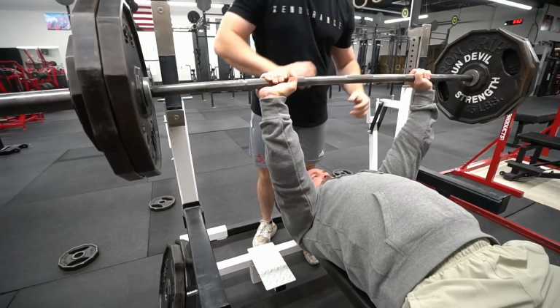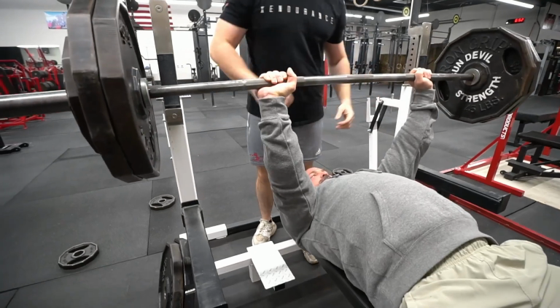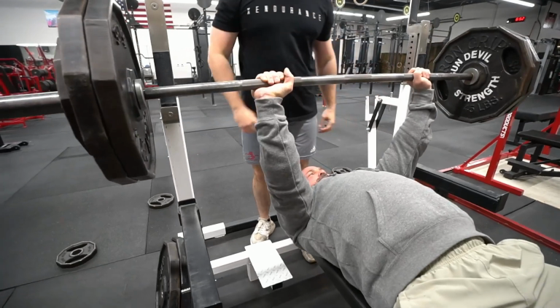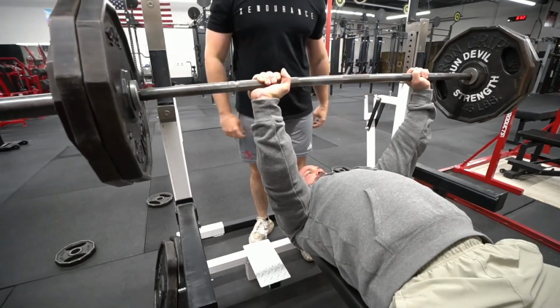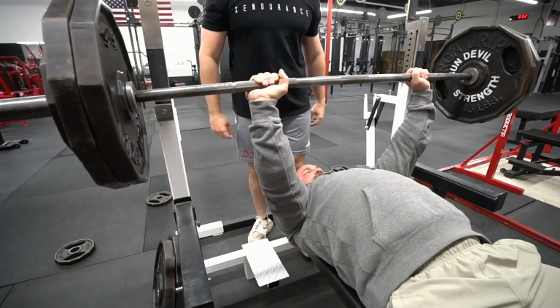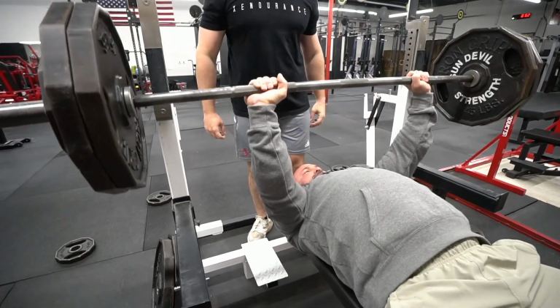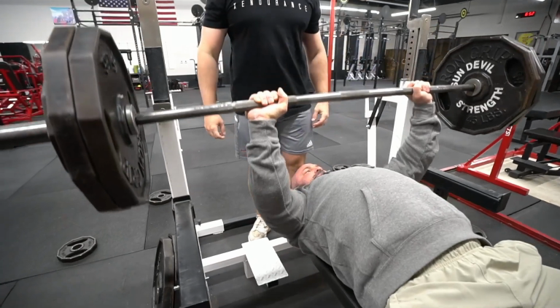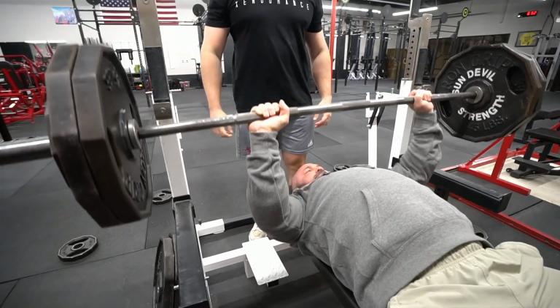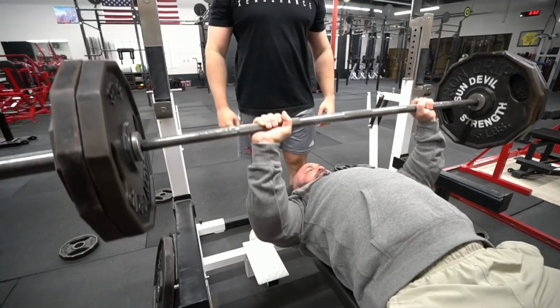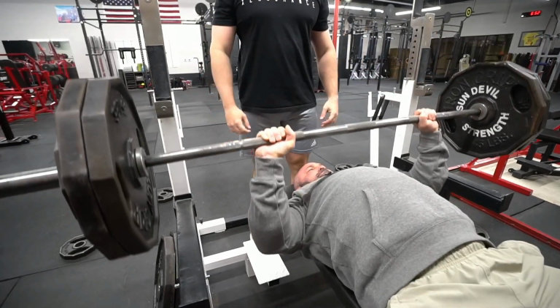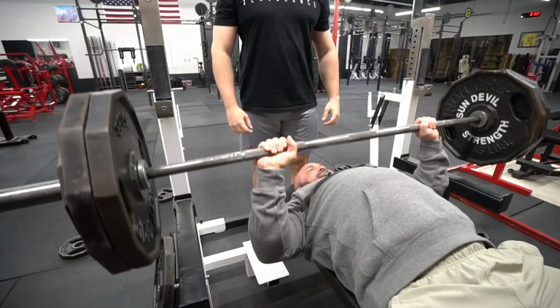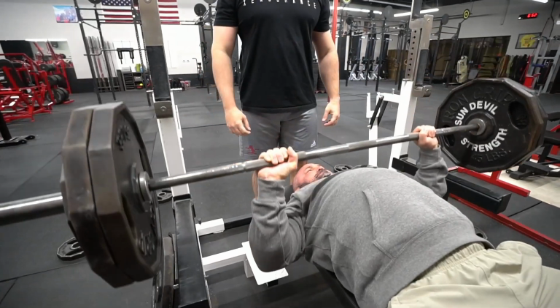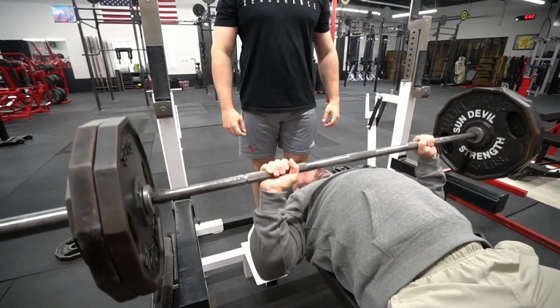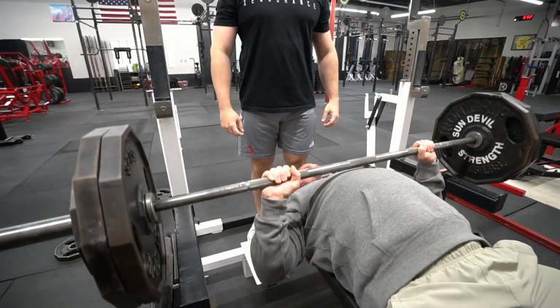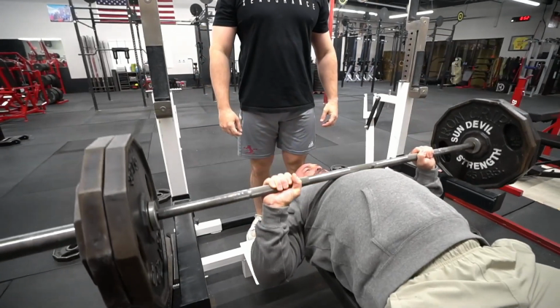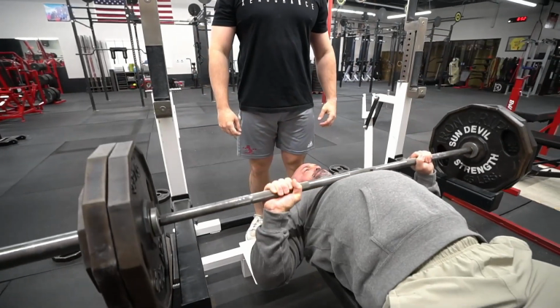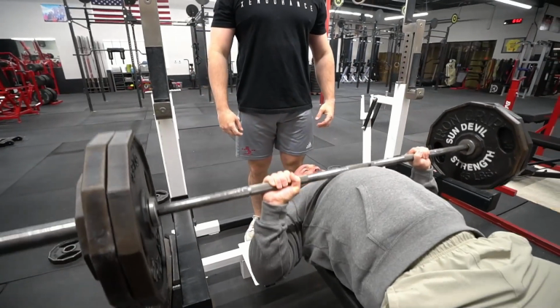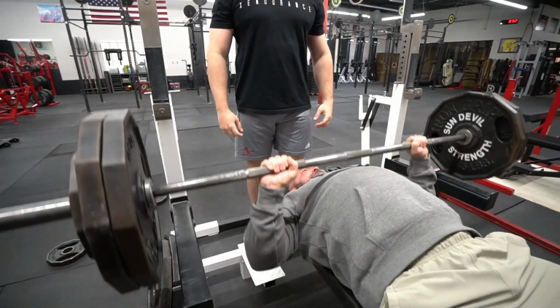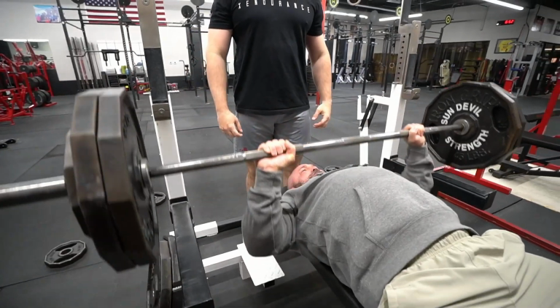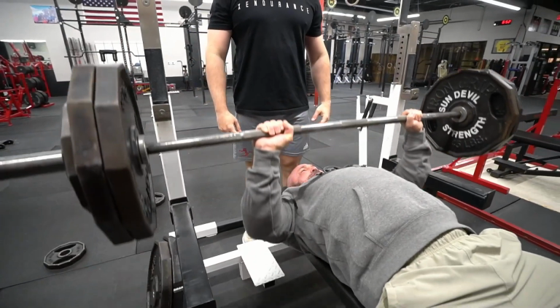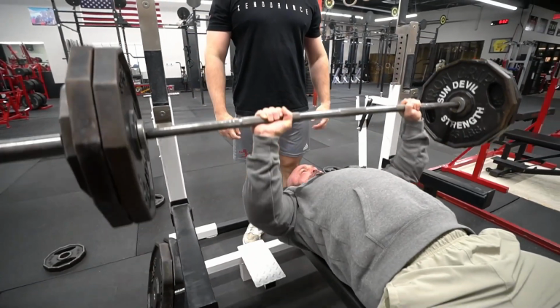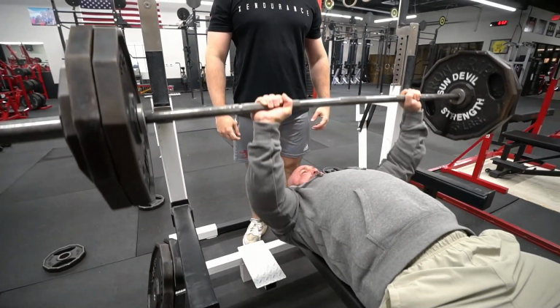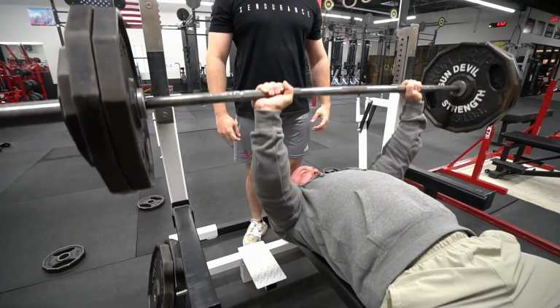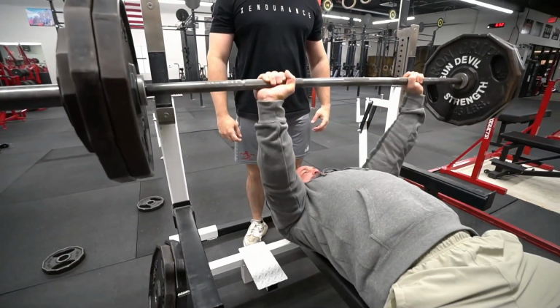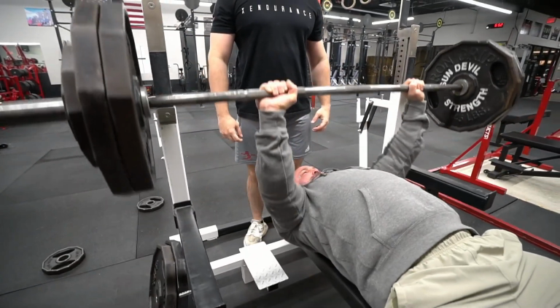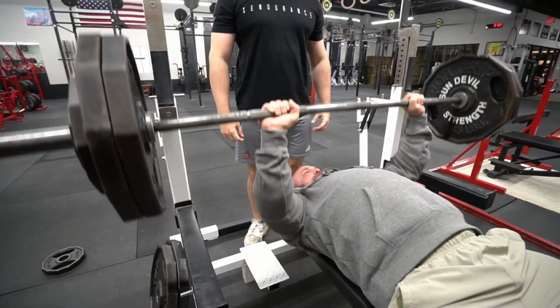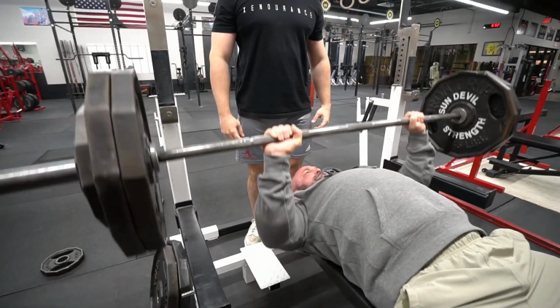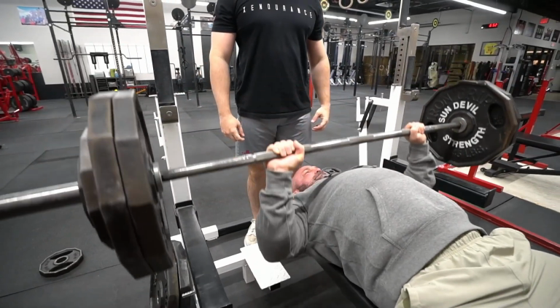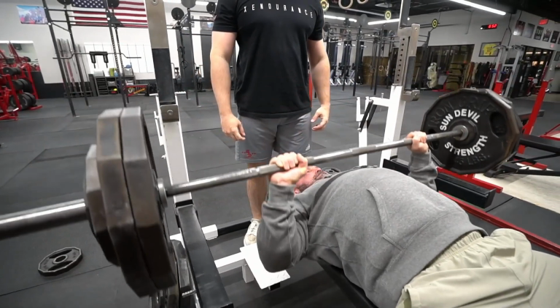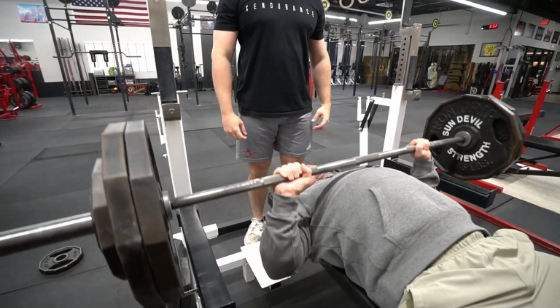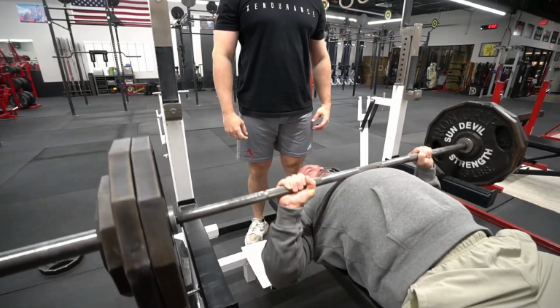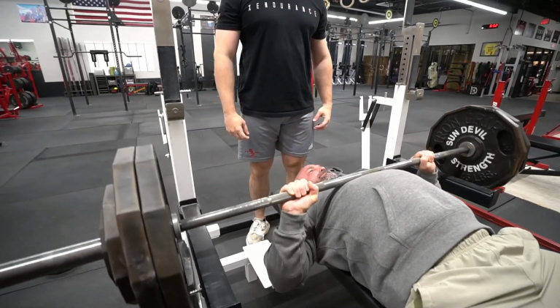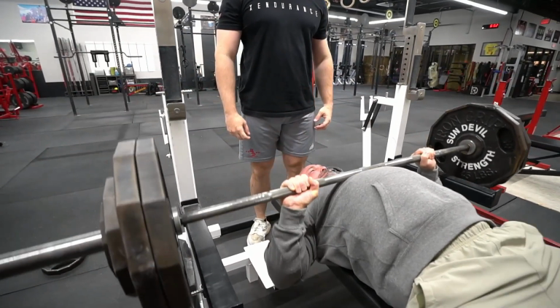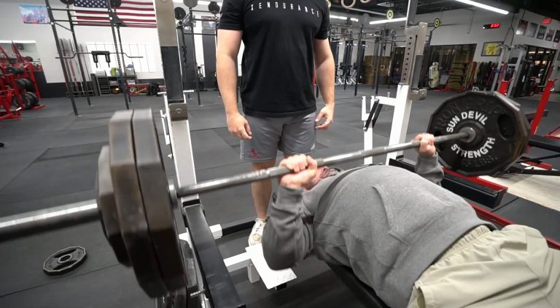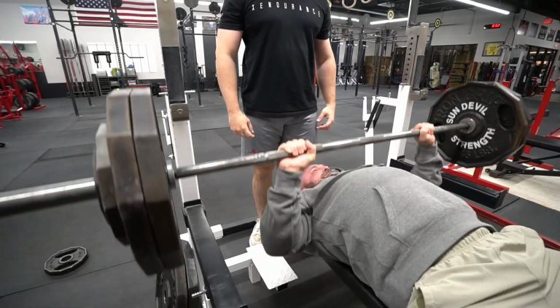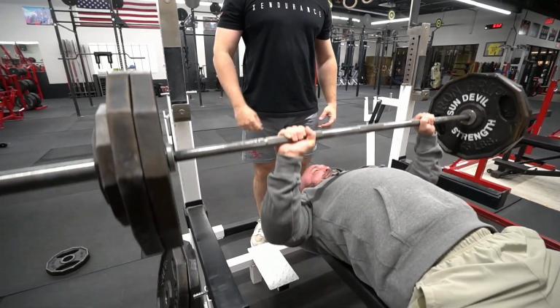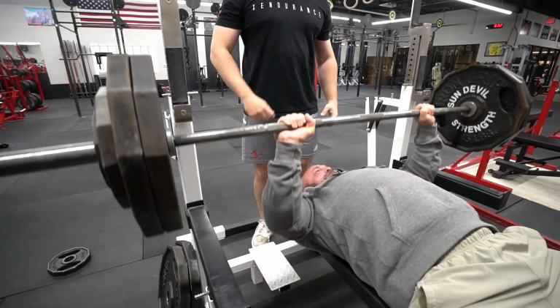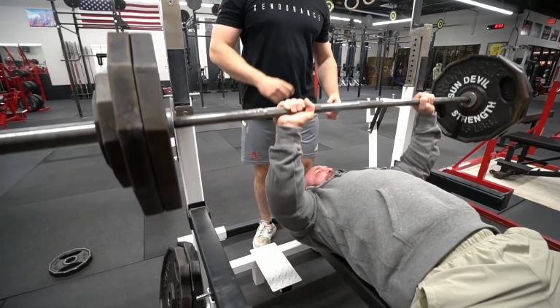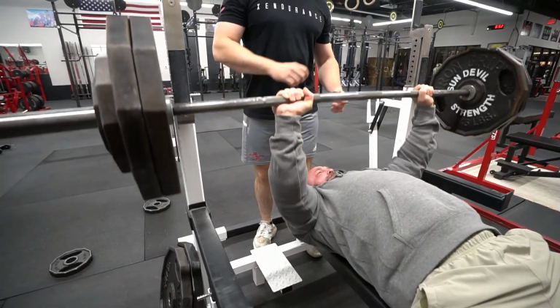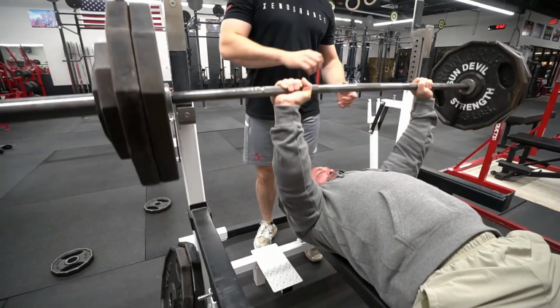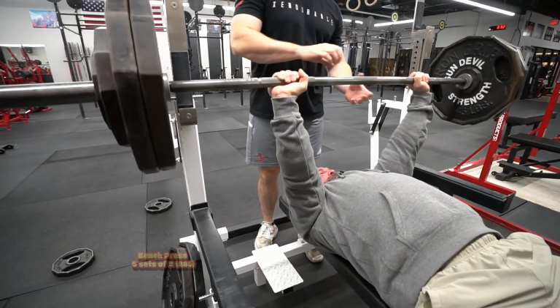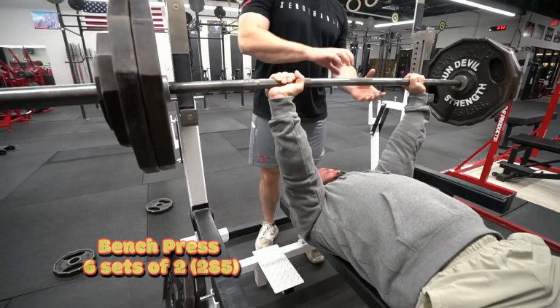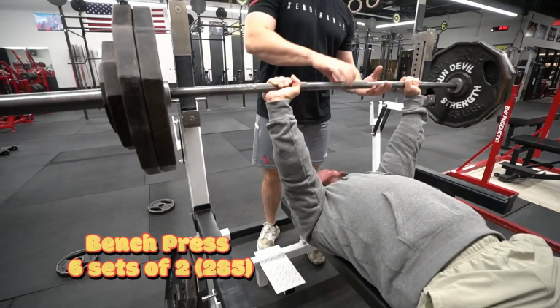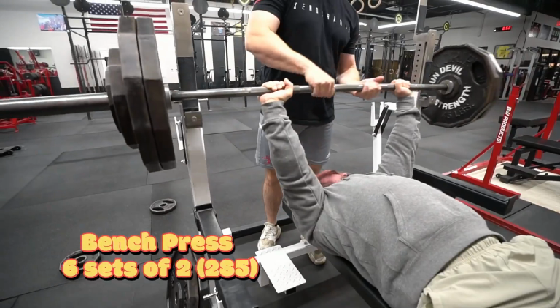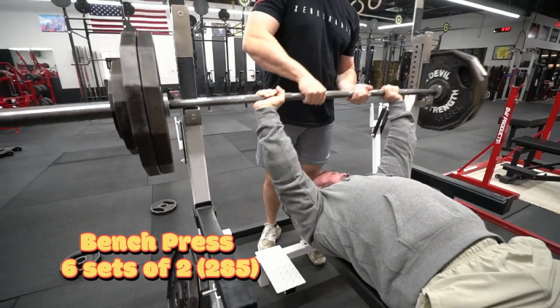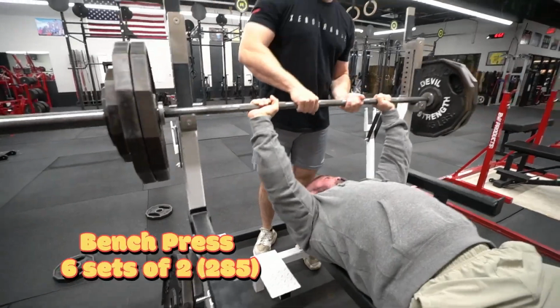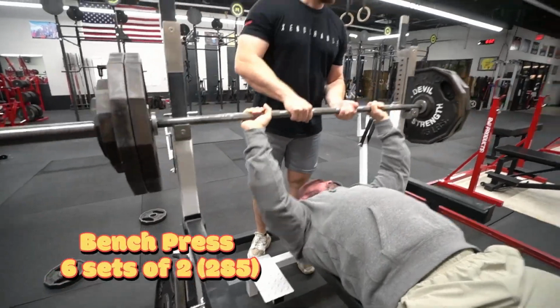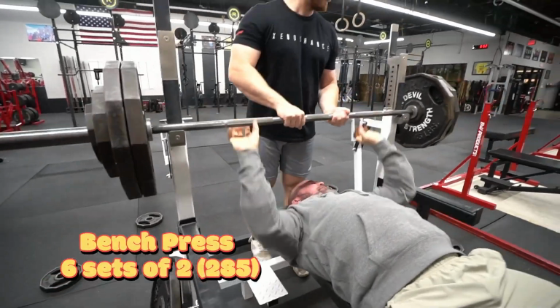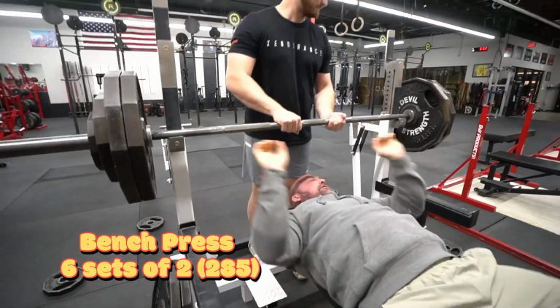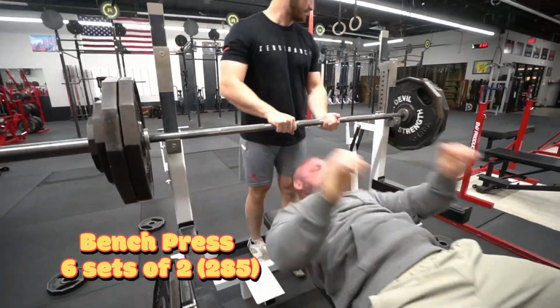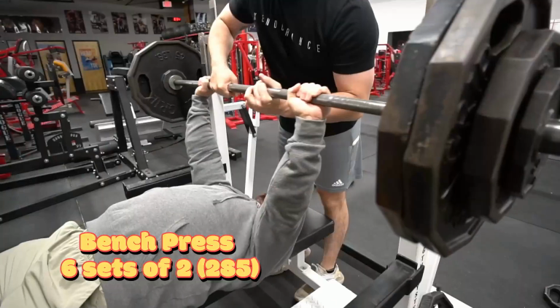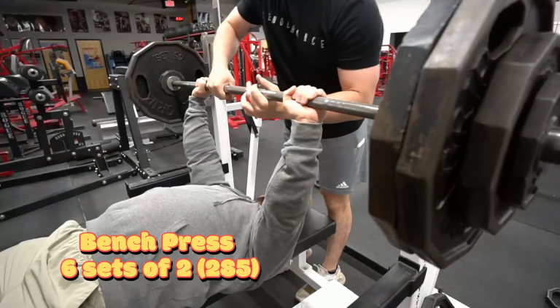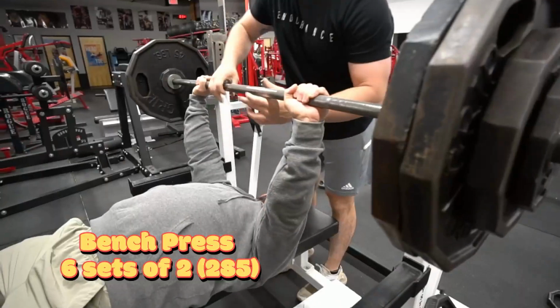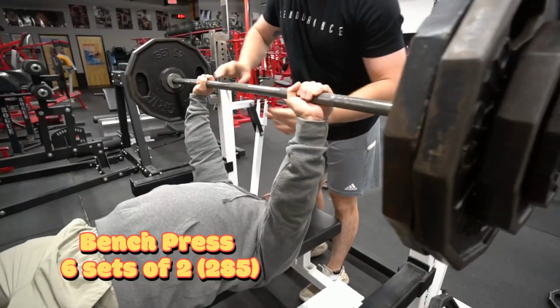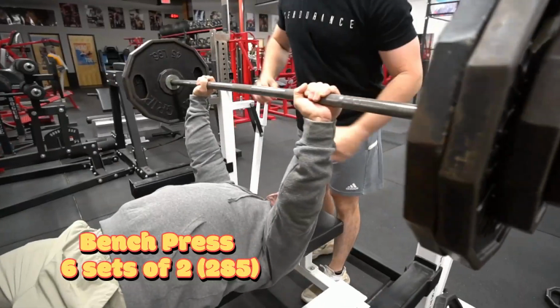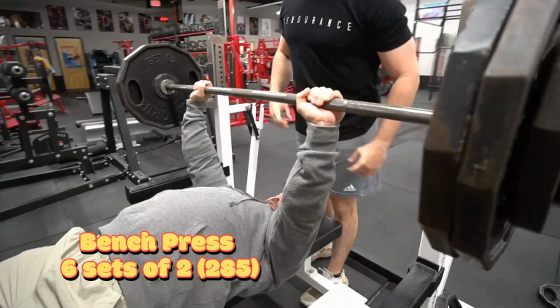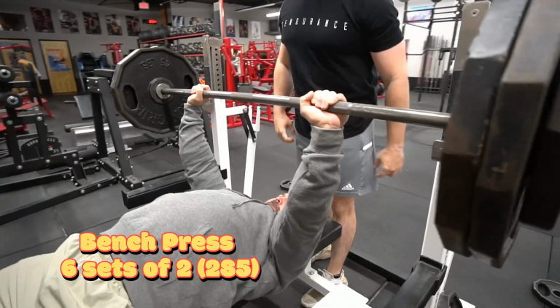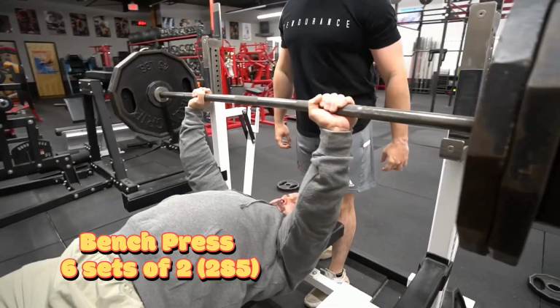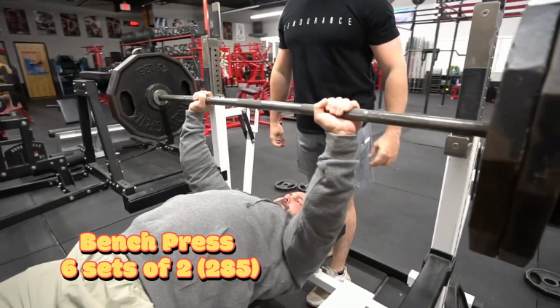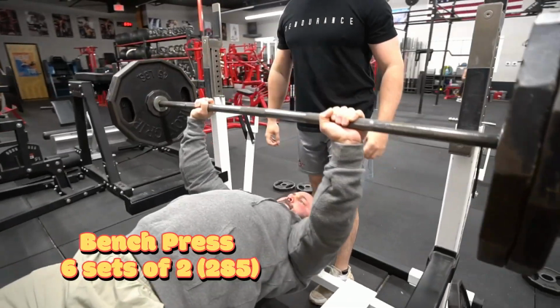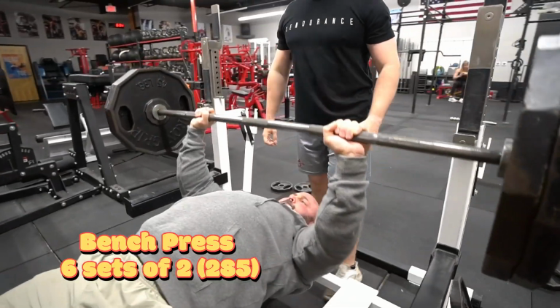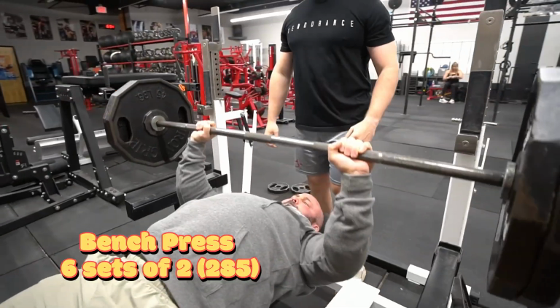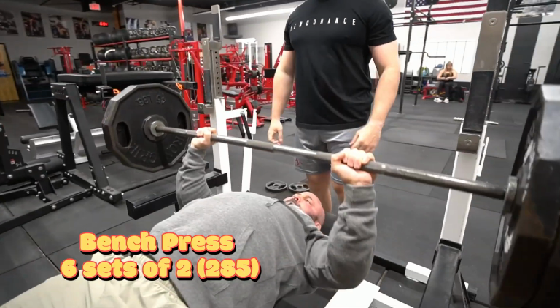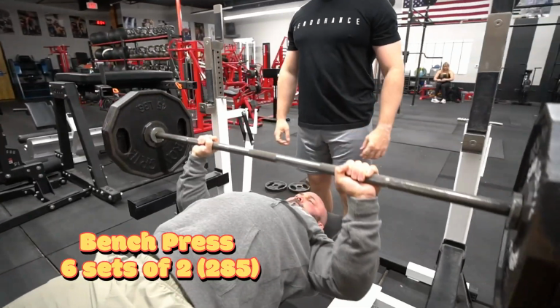Week four of our Russian squat routine. This is our light bench day, so we're doing six sets of two at about 80%. I'm a little bit under that.